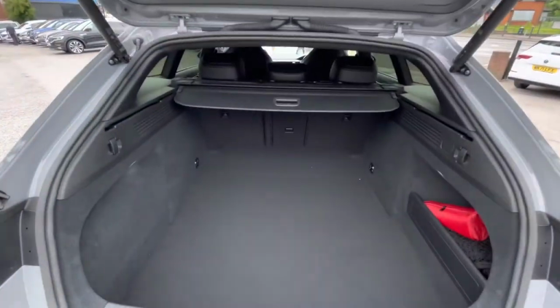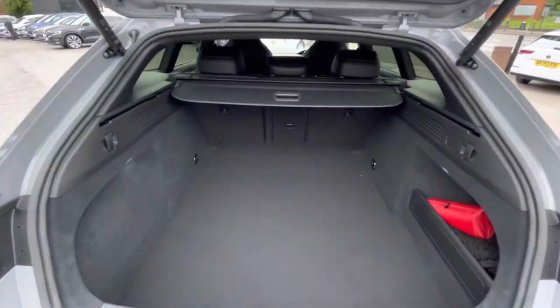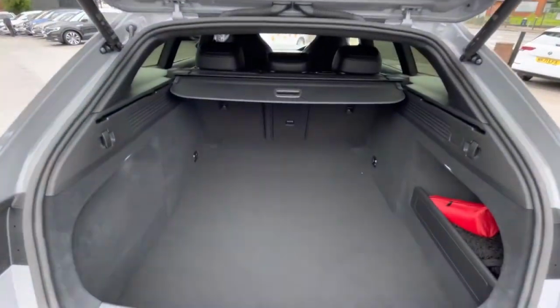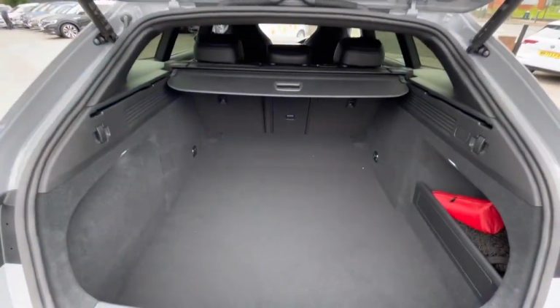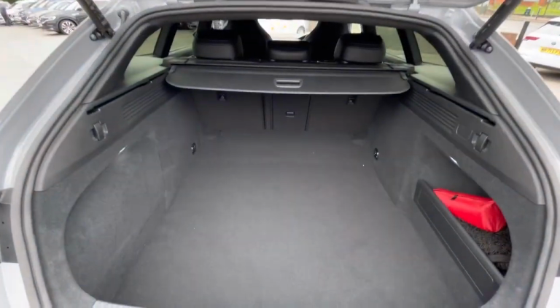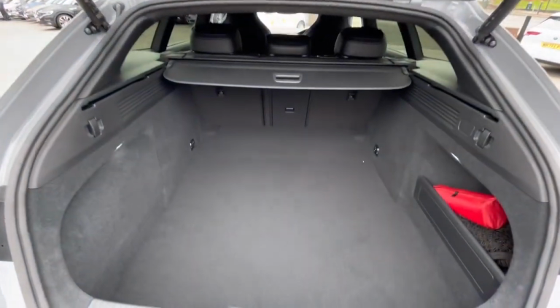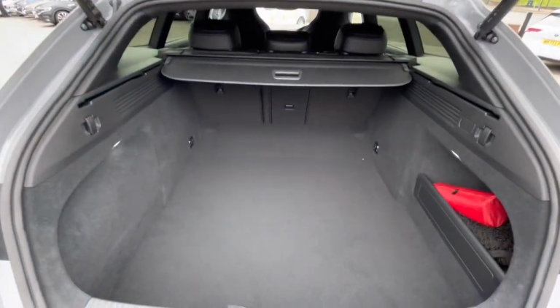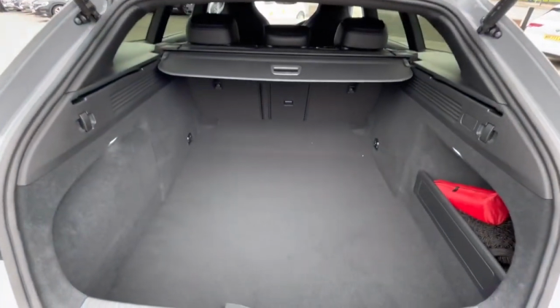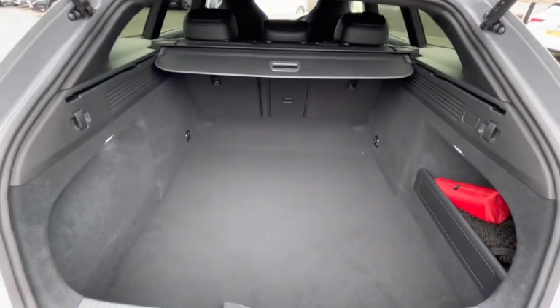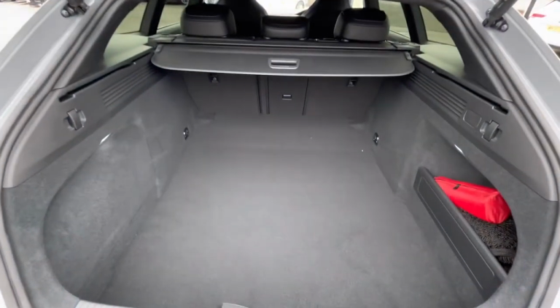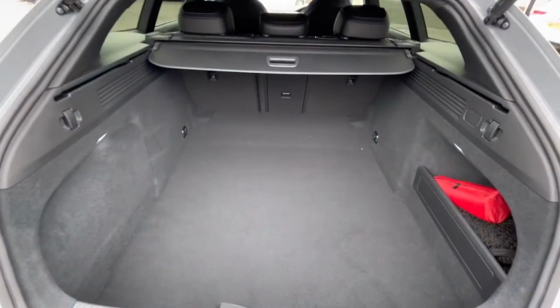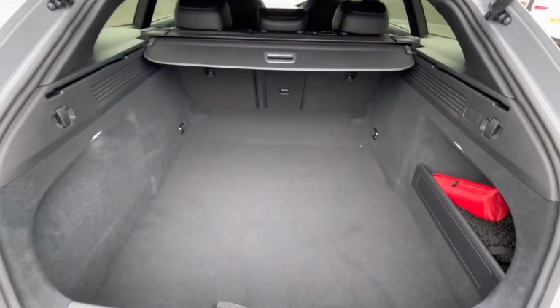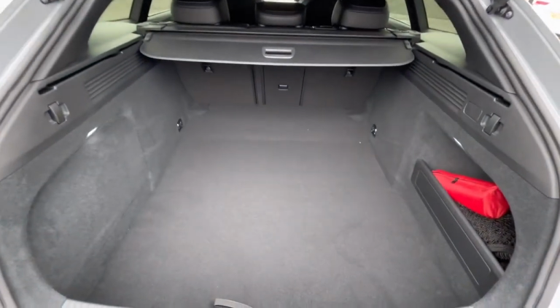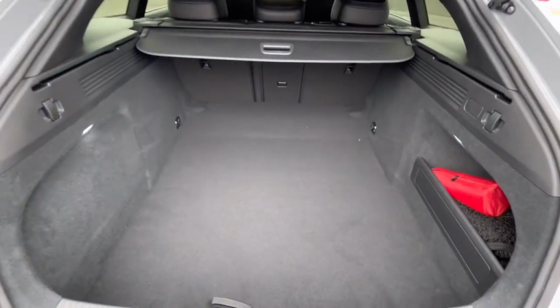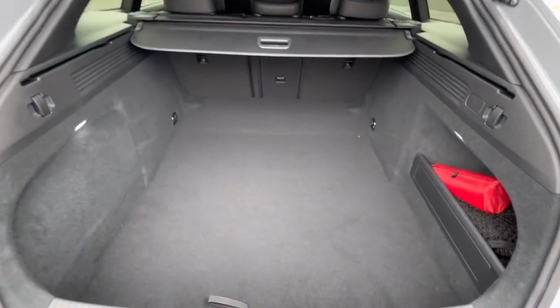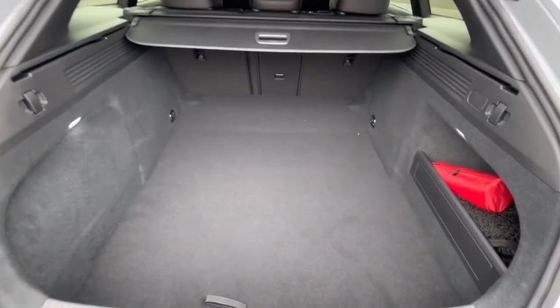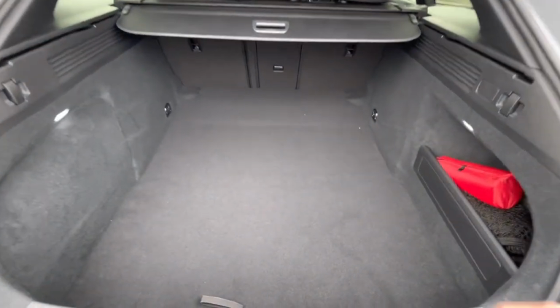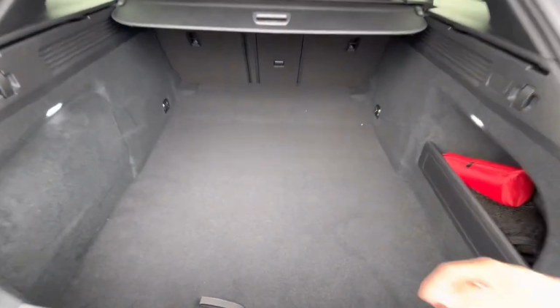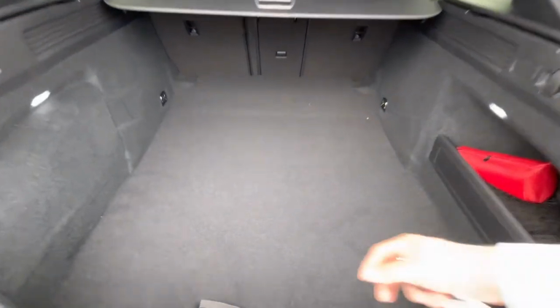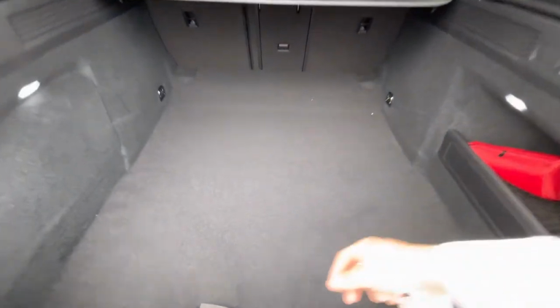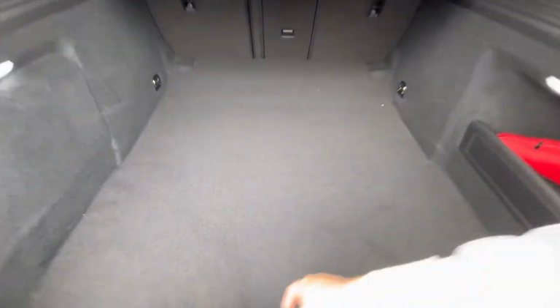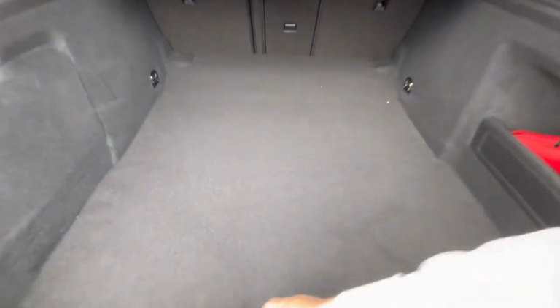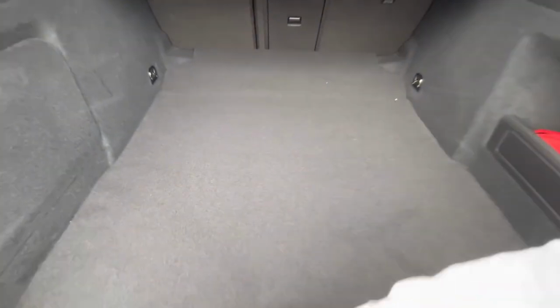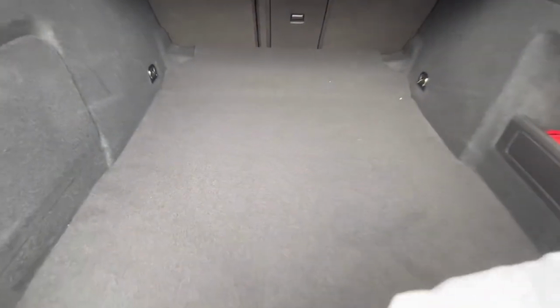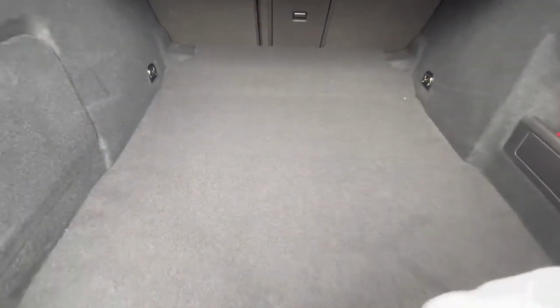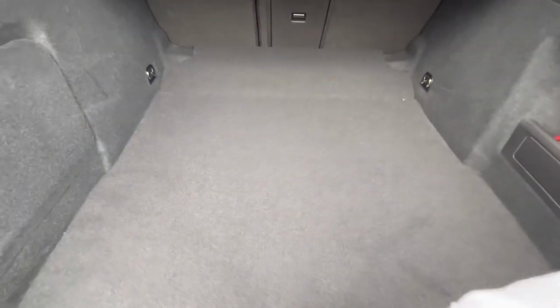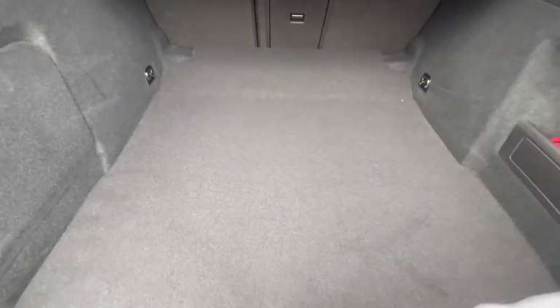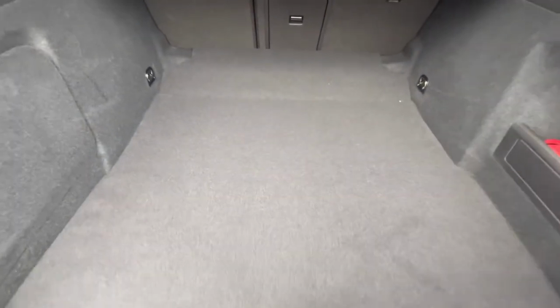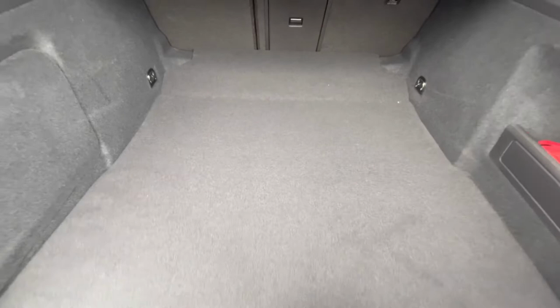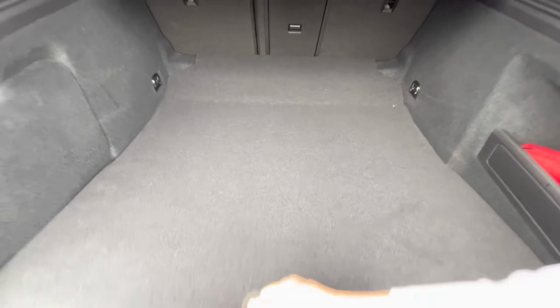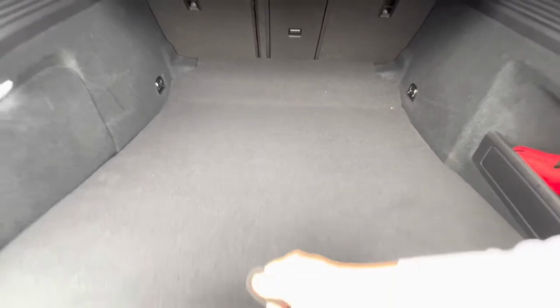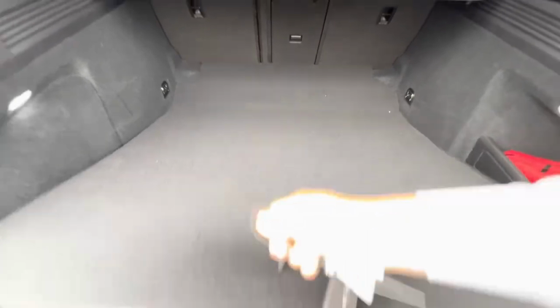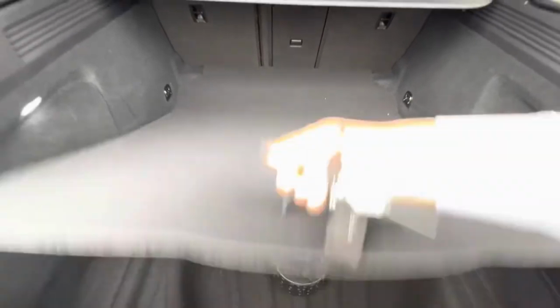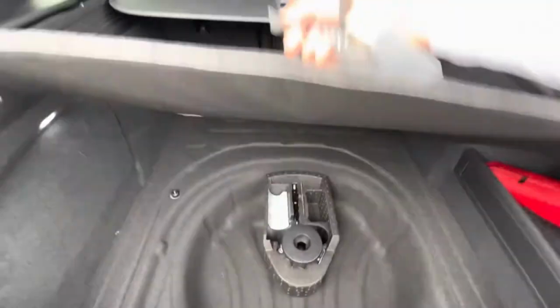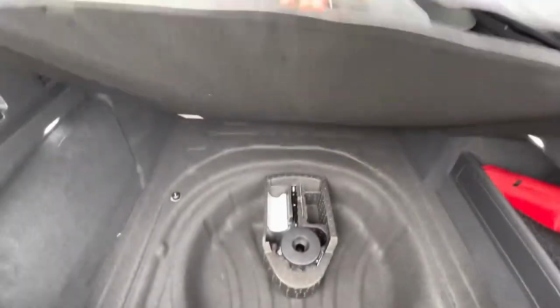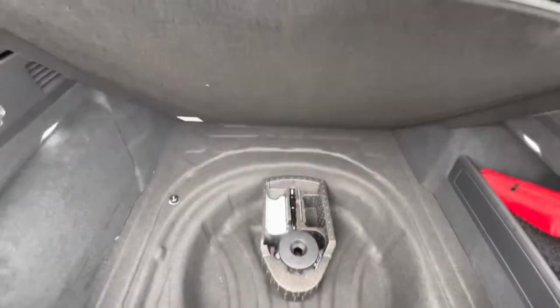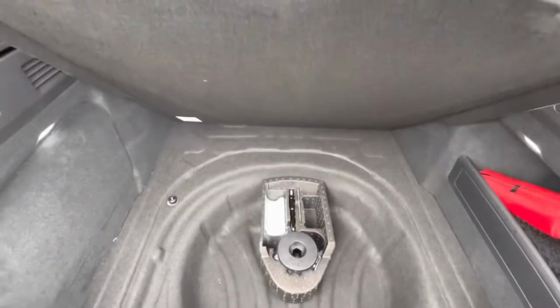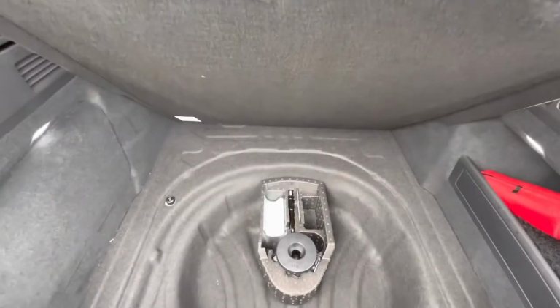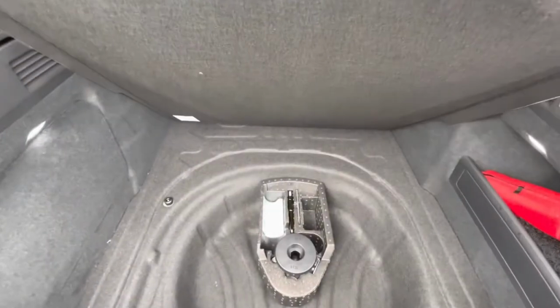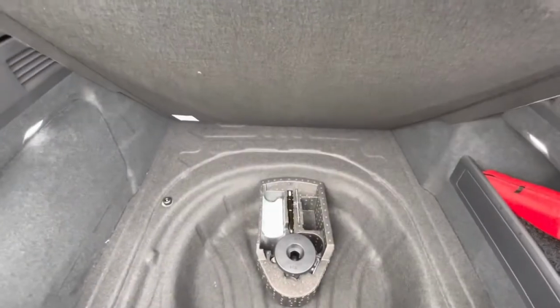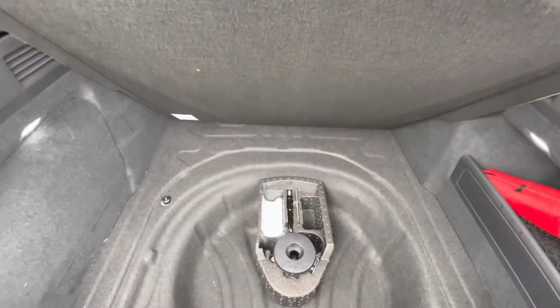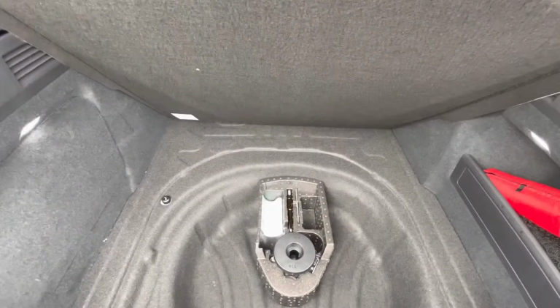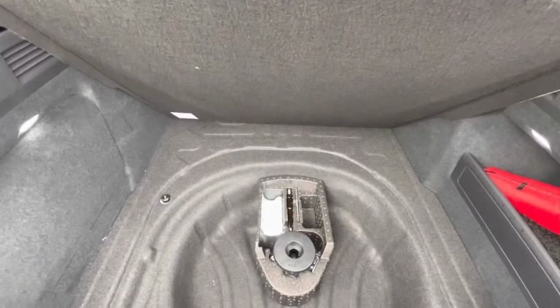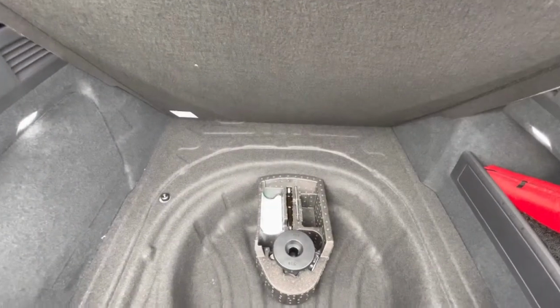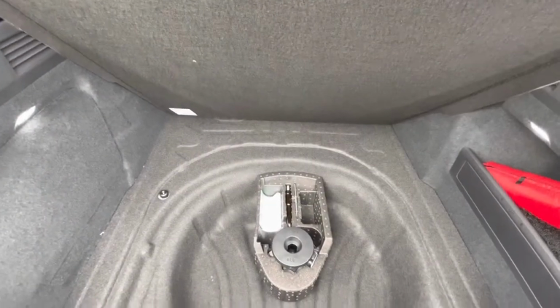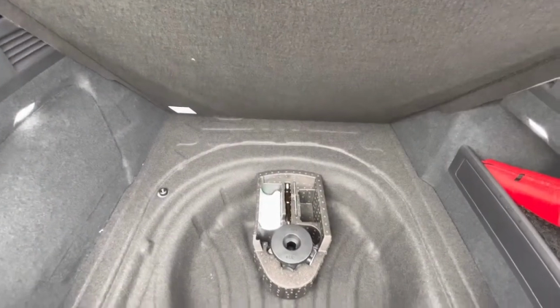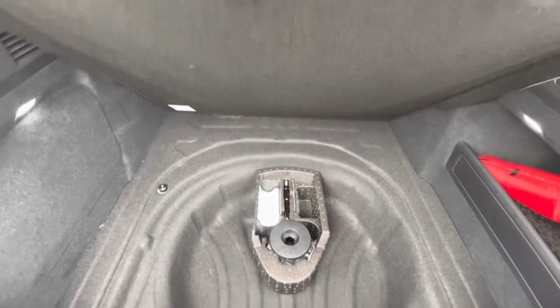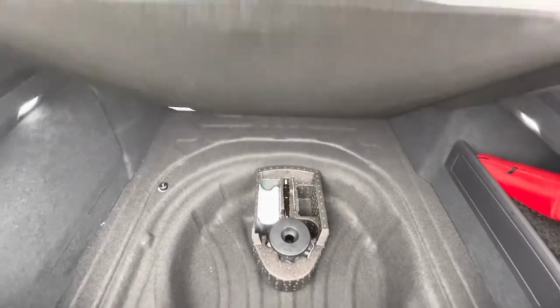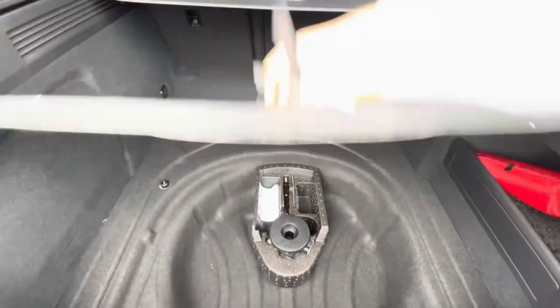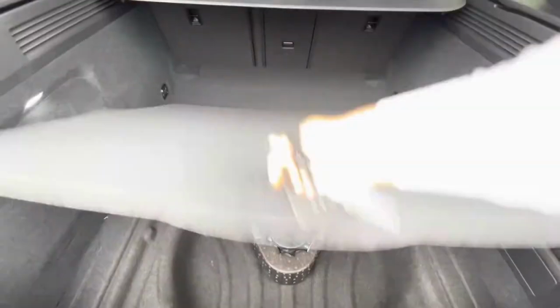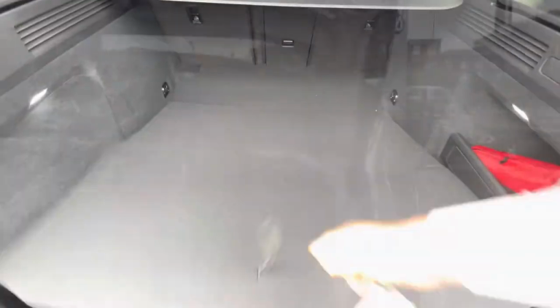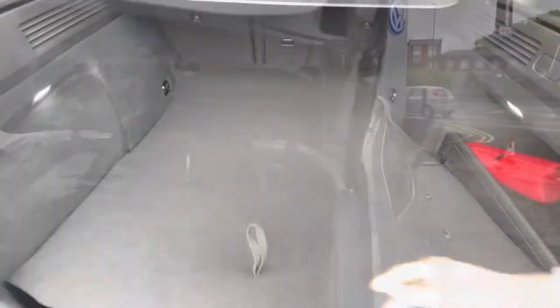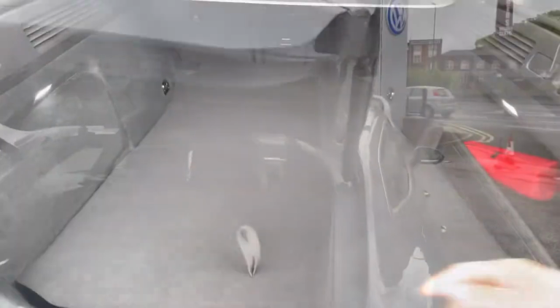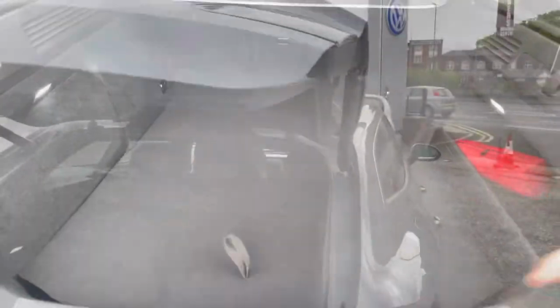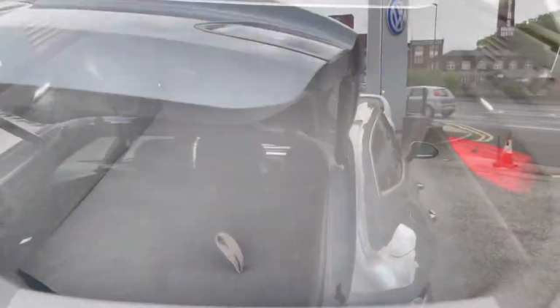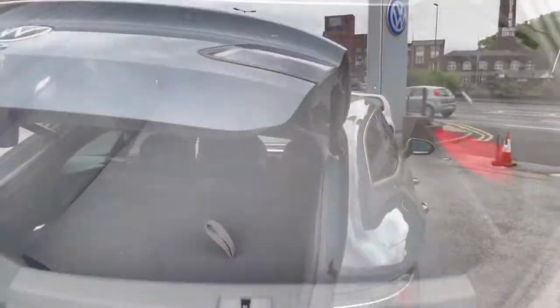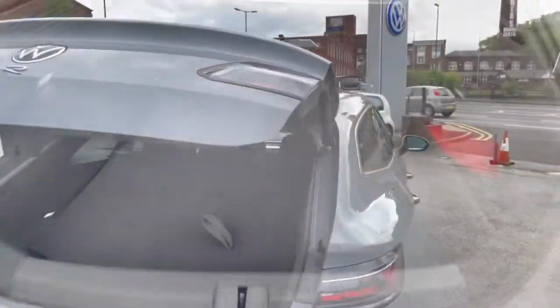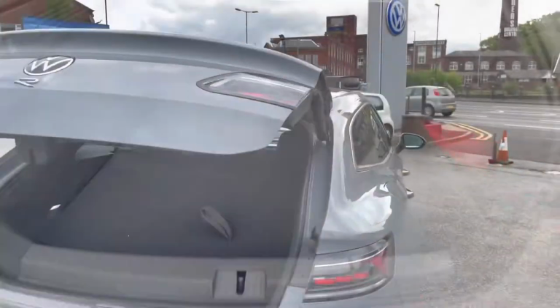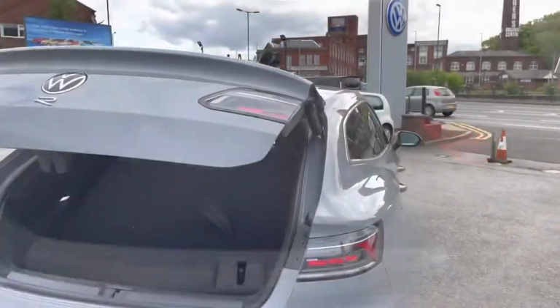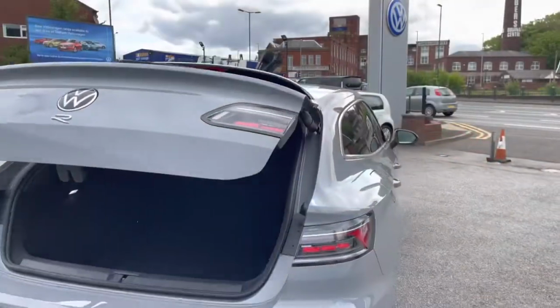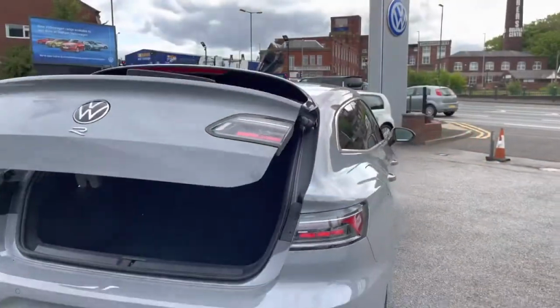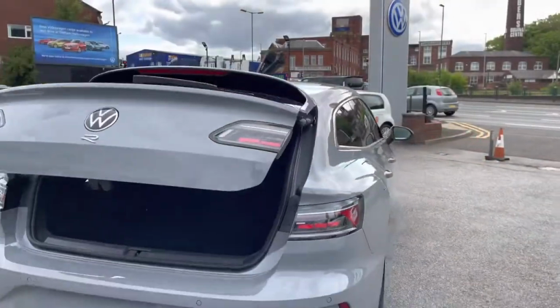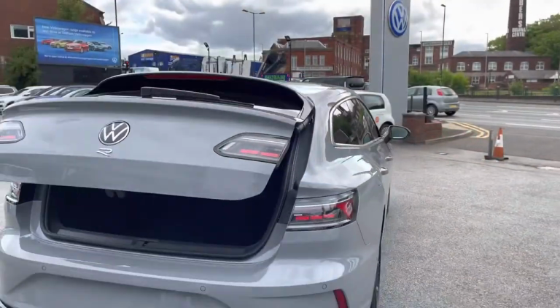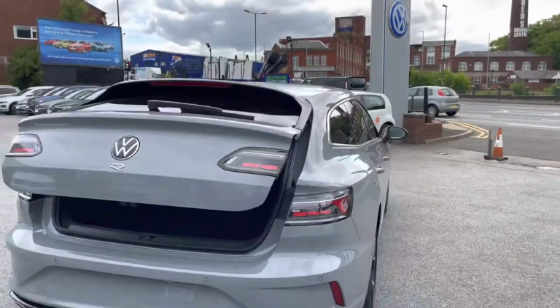Here you'll see you can fit items like golf clubs inside, and if you do need additional storage space or height, you also have space underneath for a spare wheel as well.